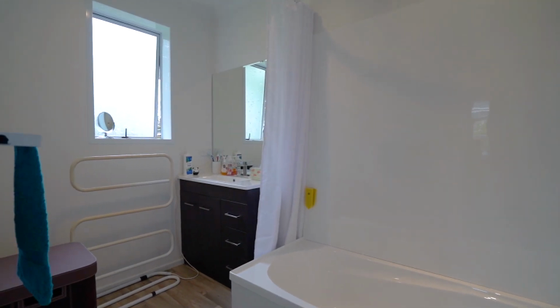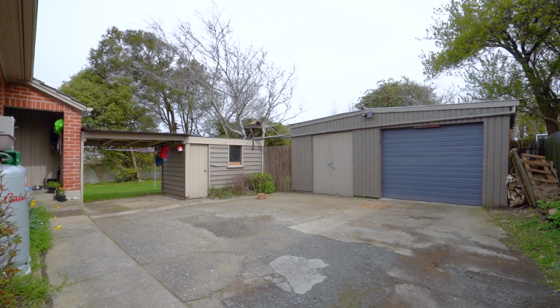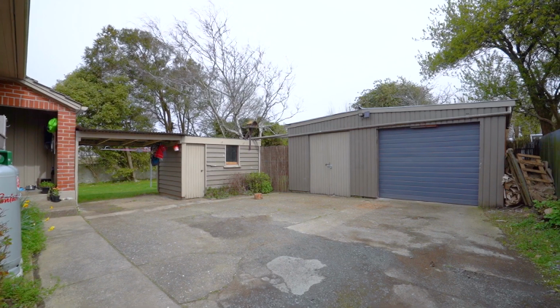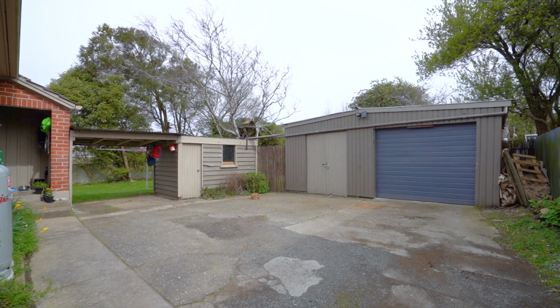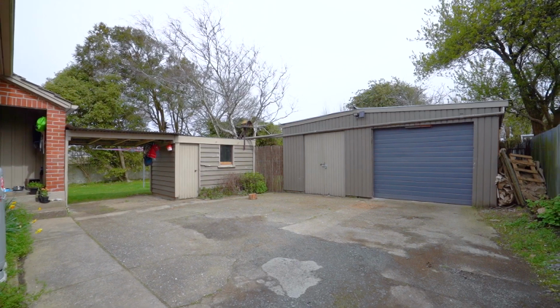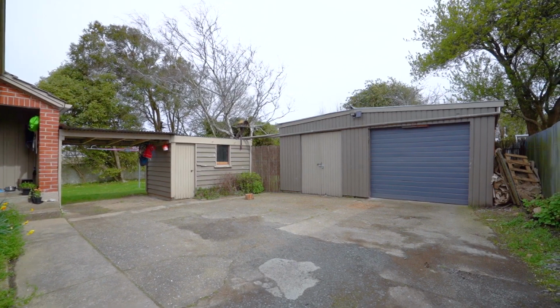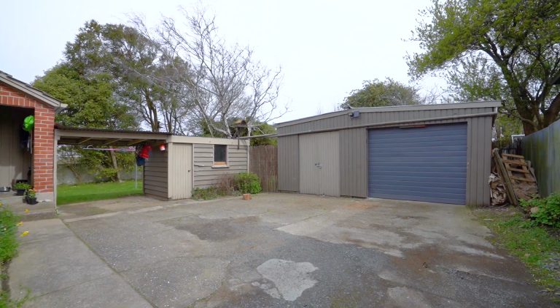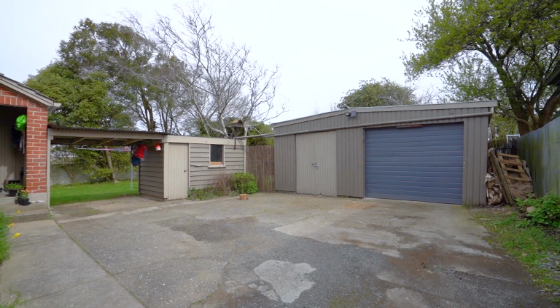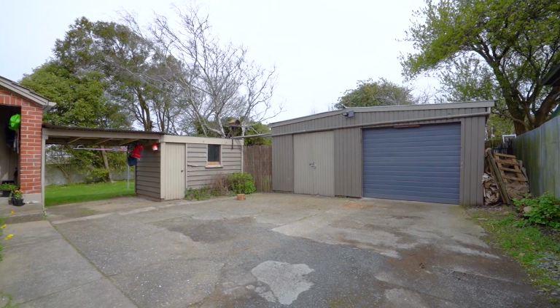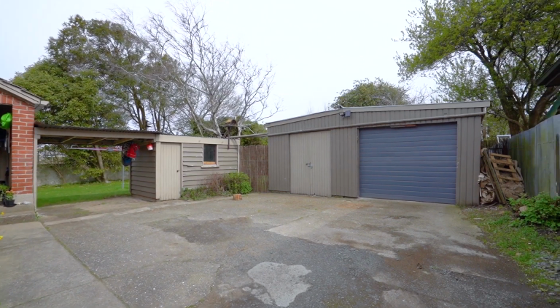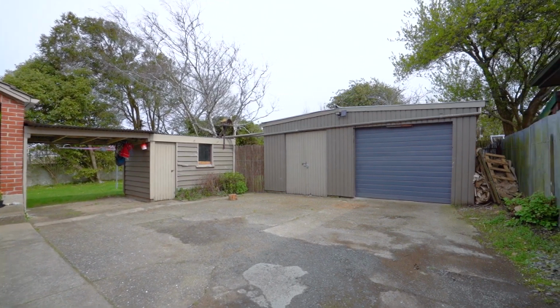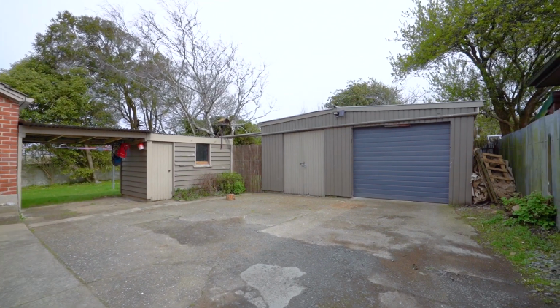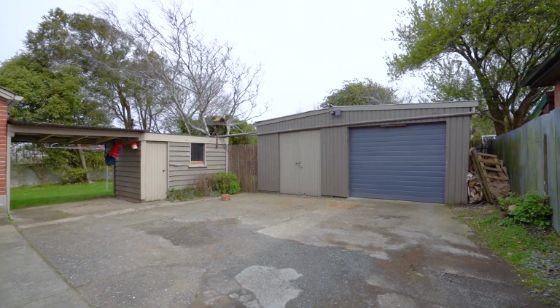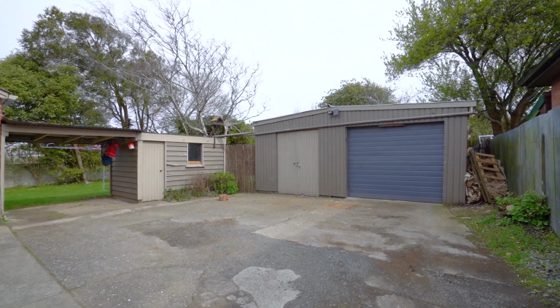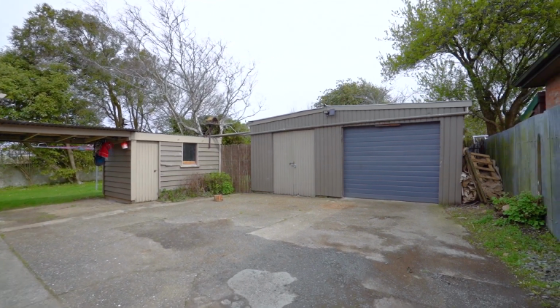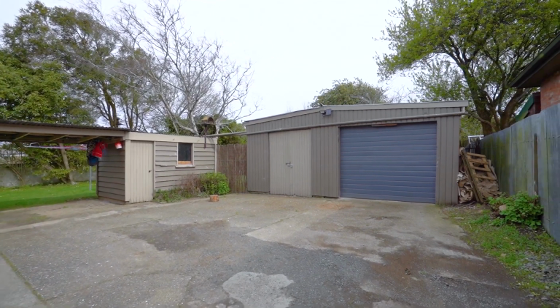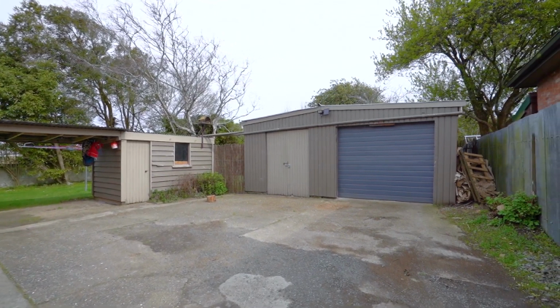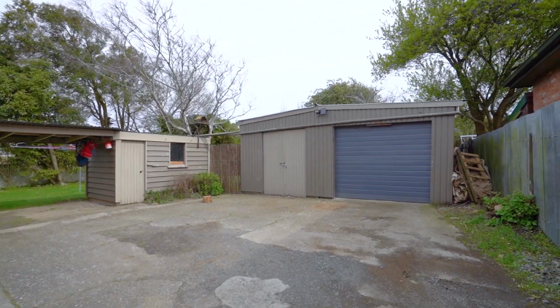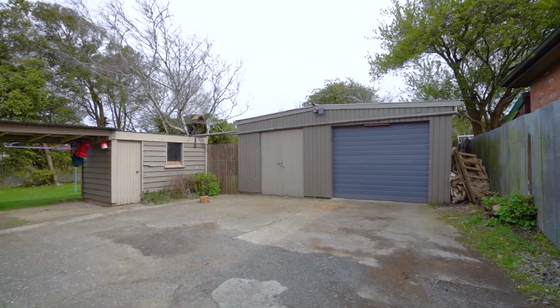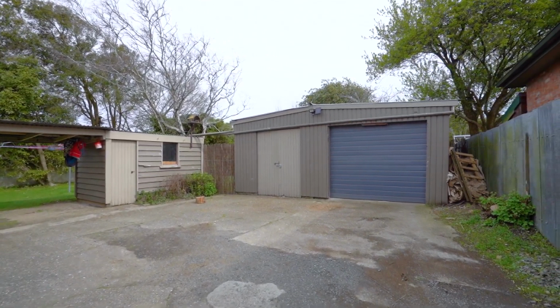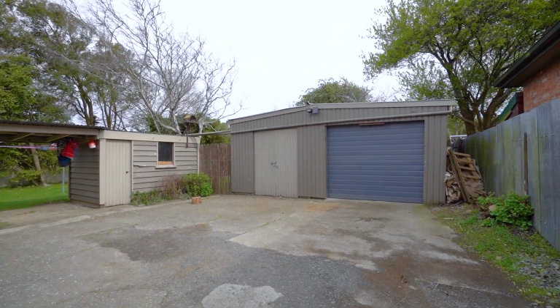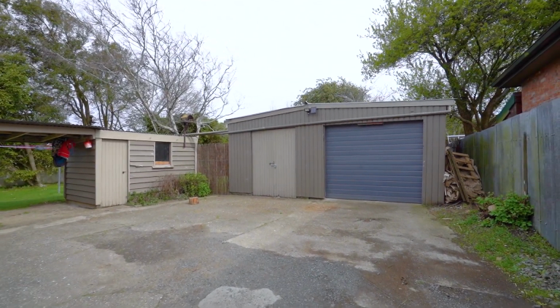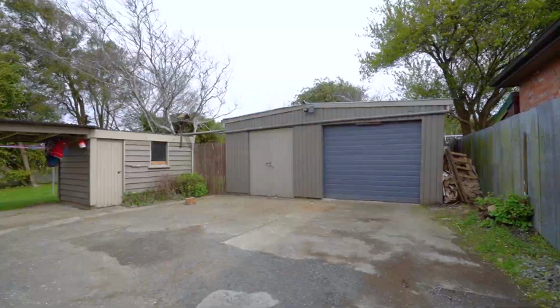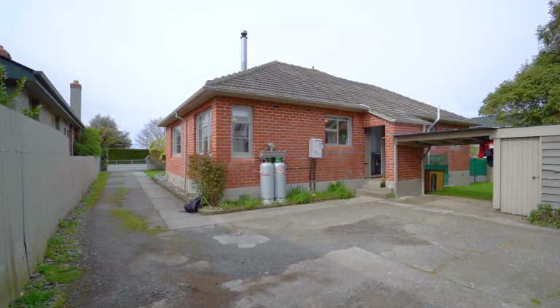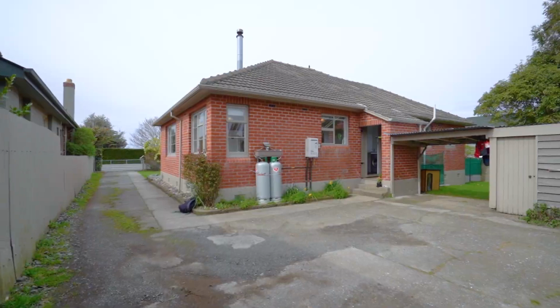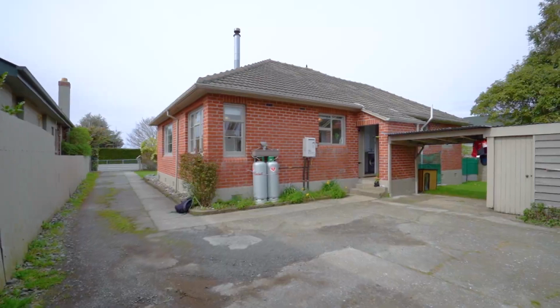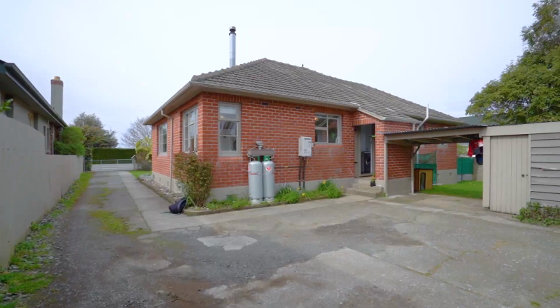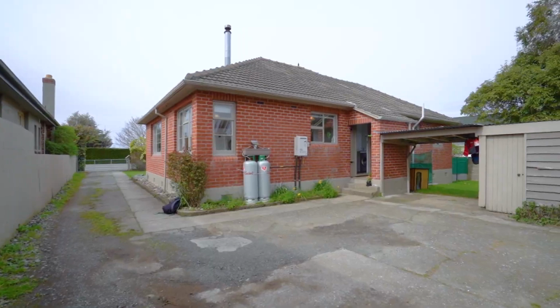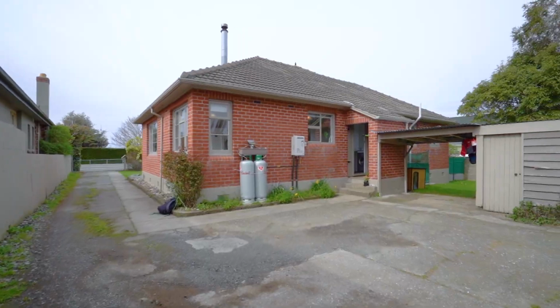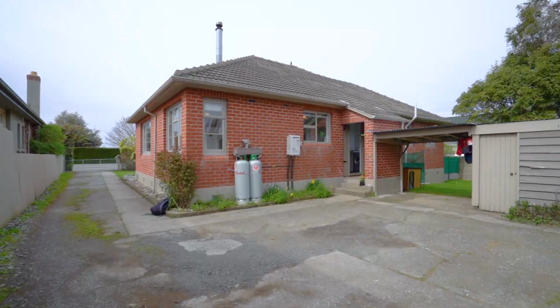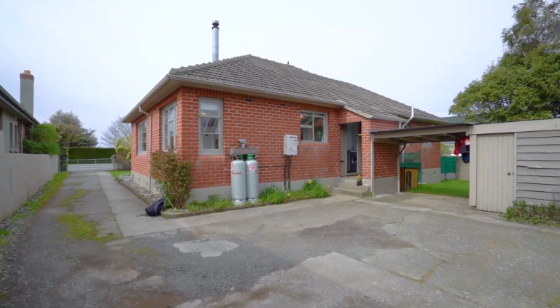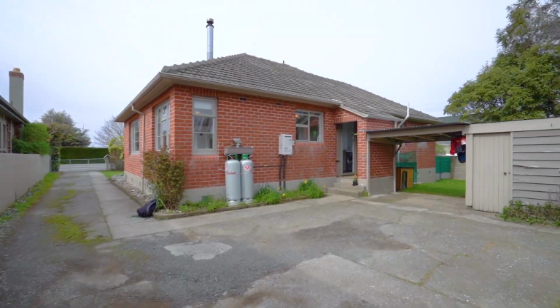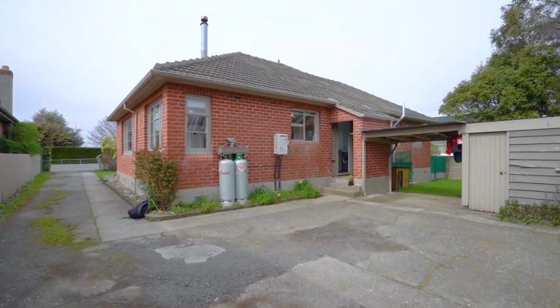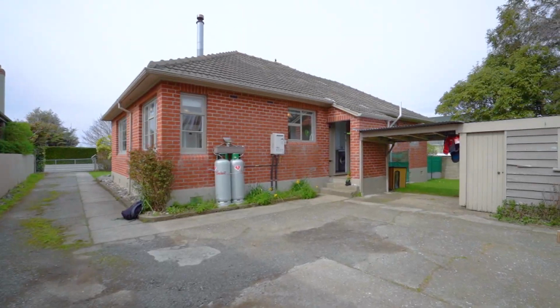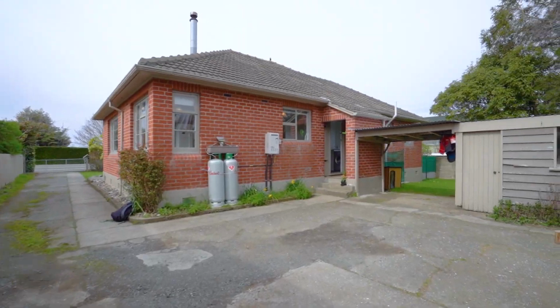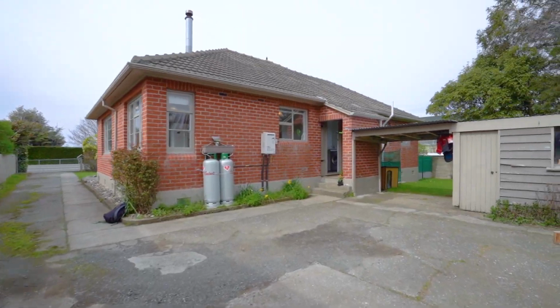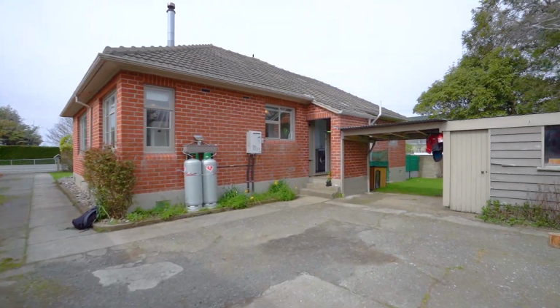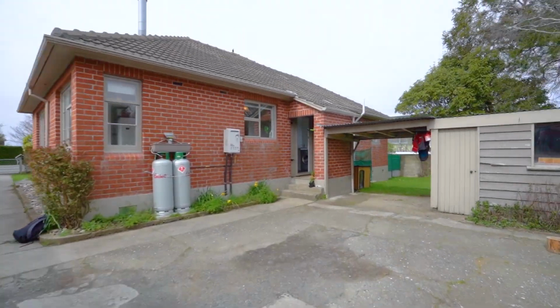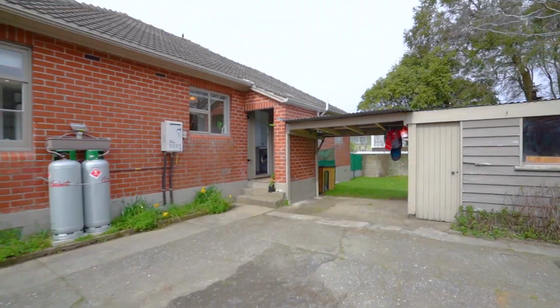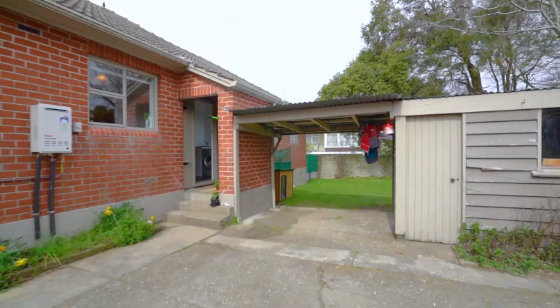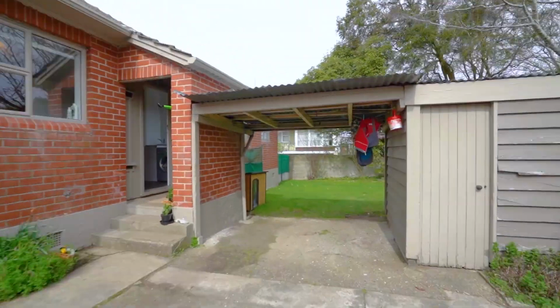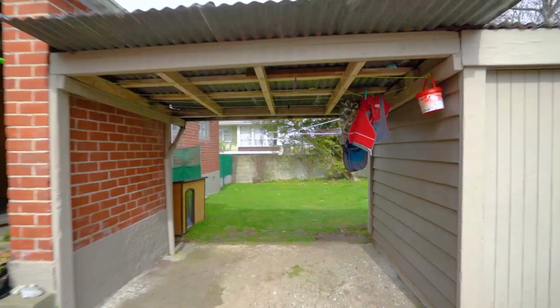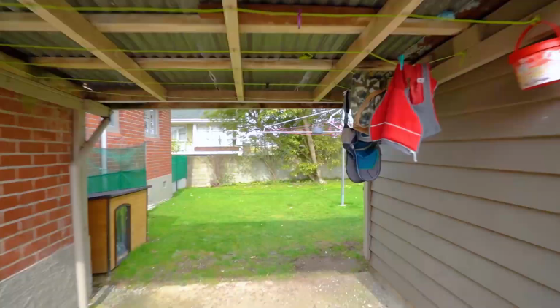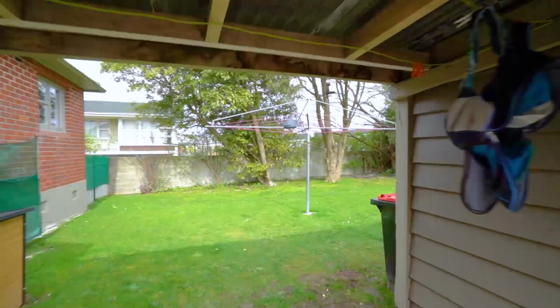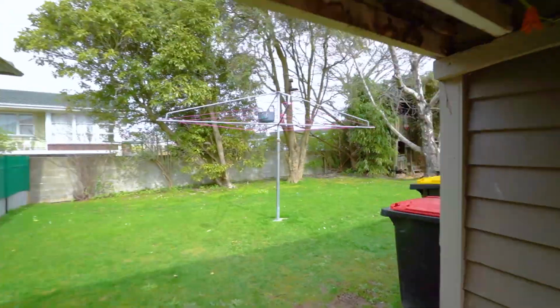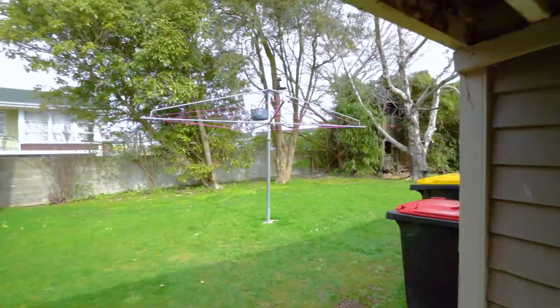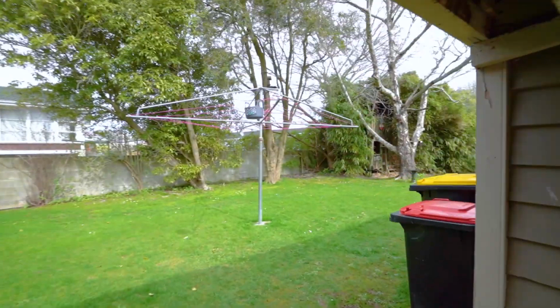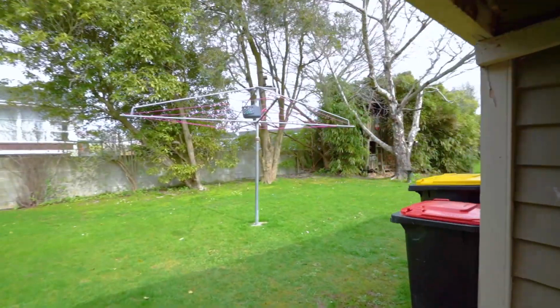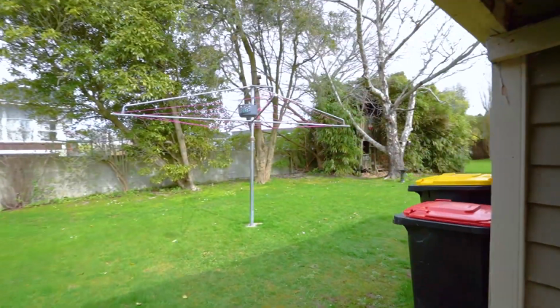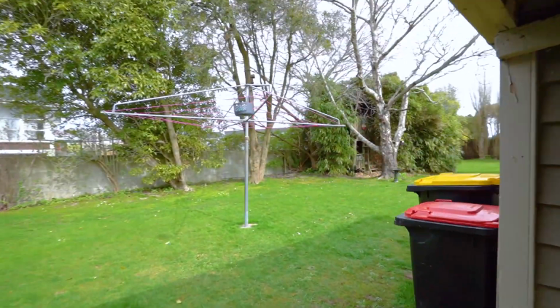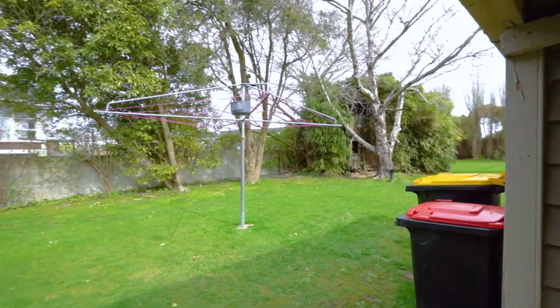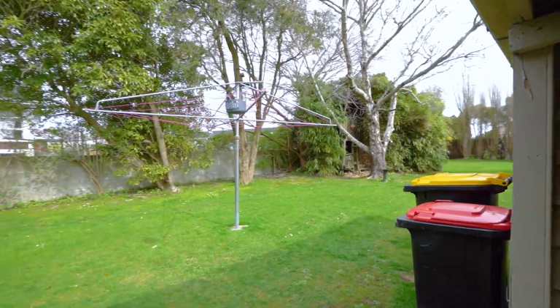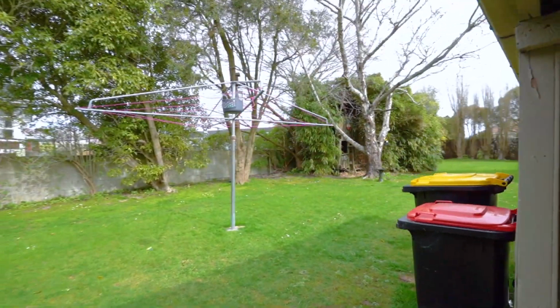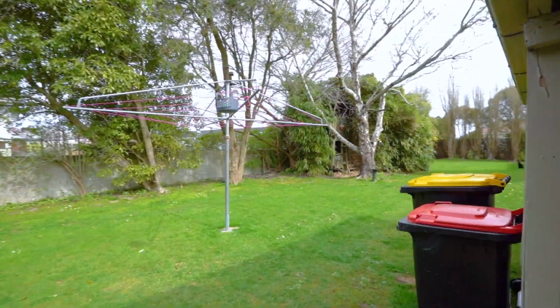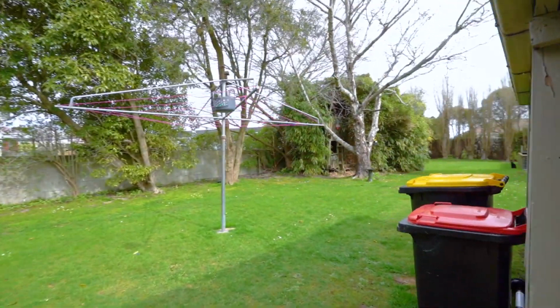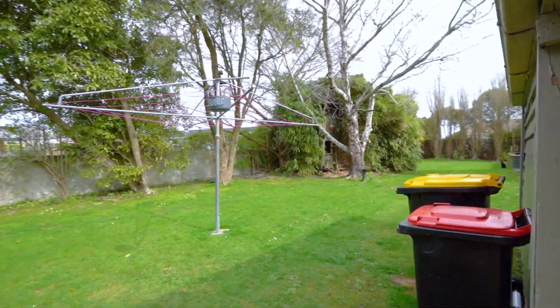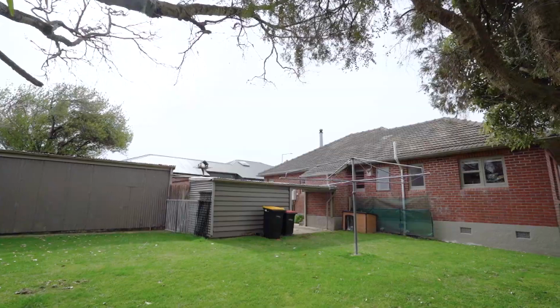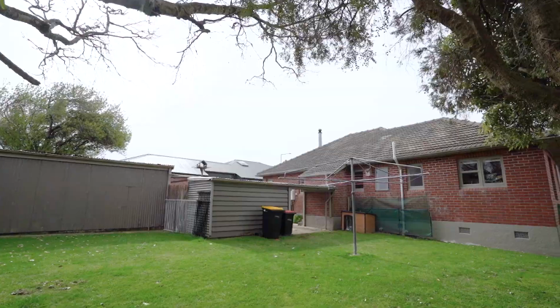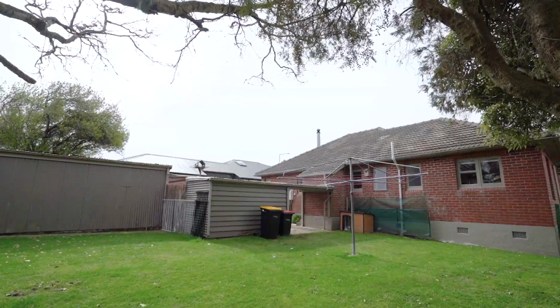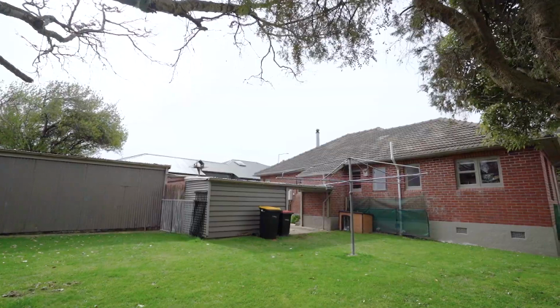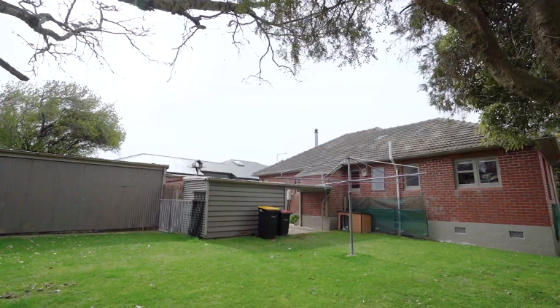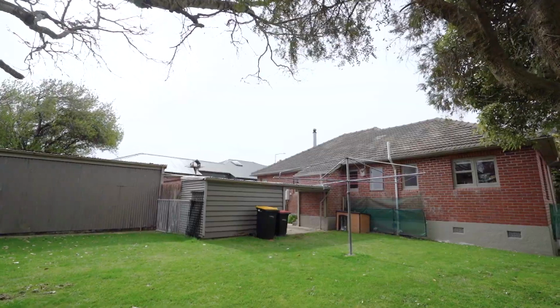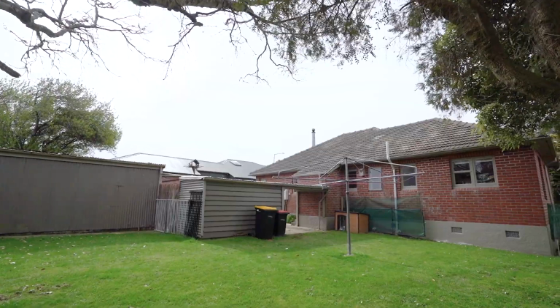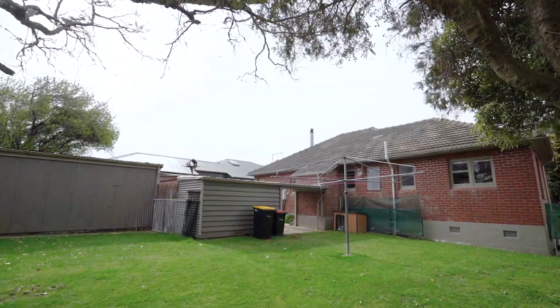The section has a single car garage with electric door, is very spacious, tidy and easy to care for.